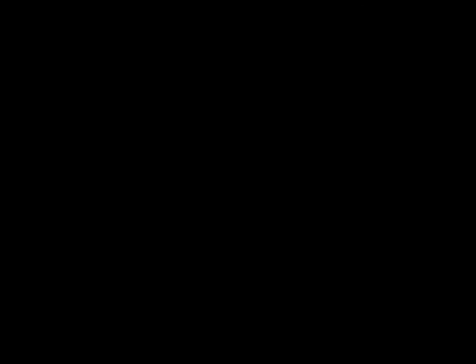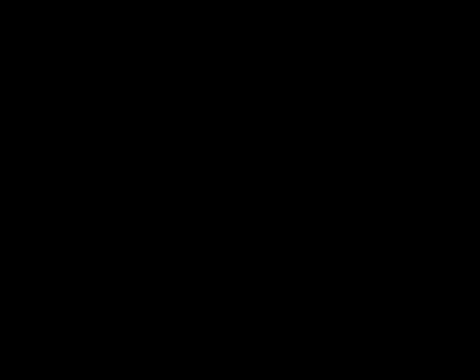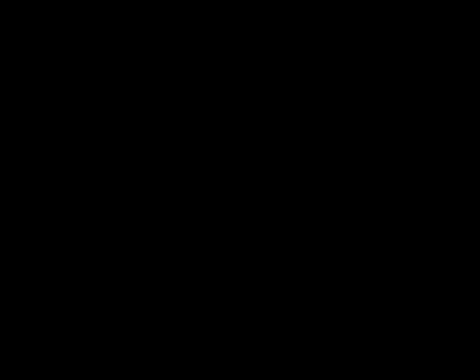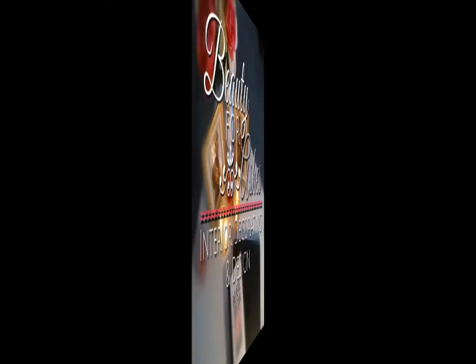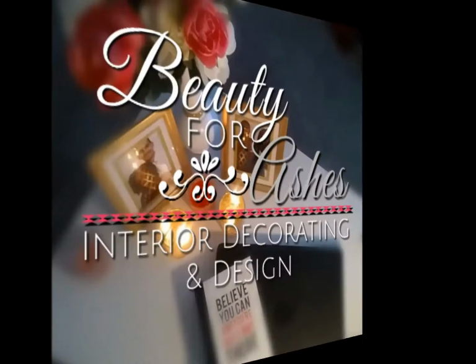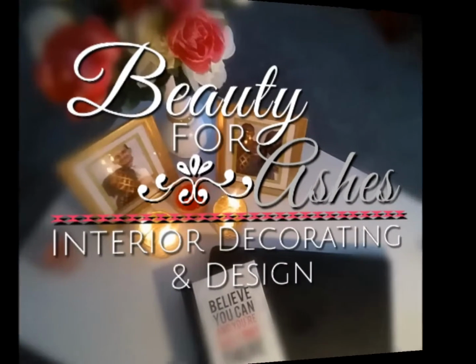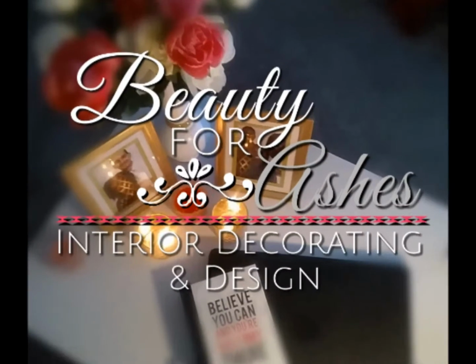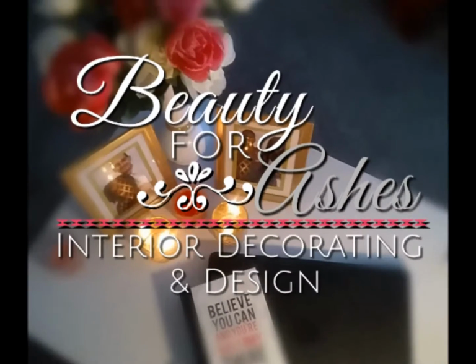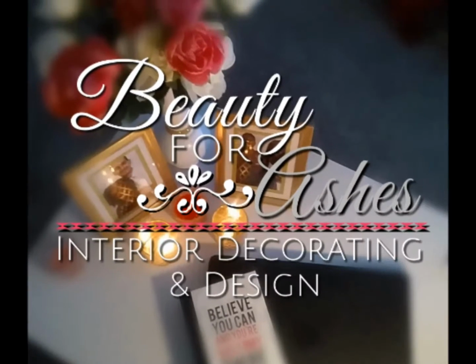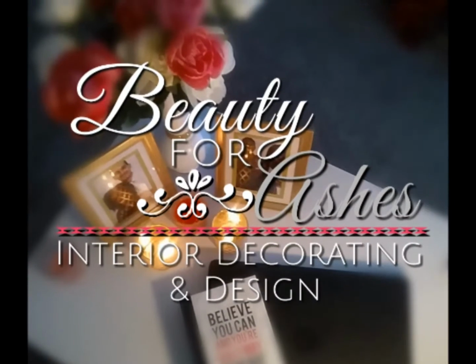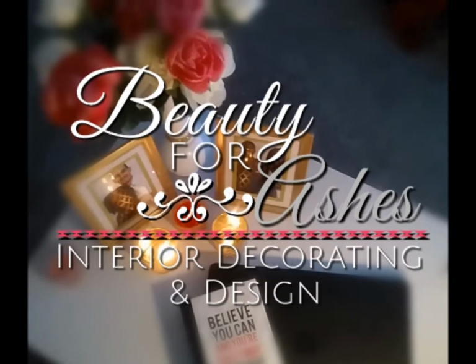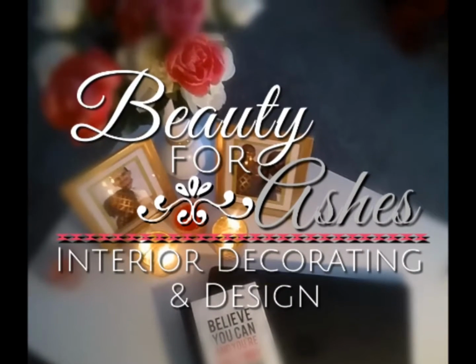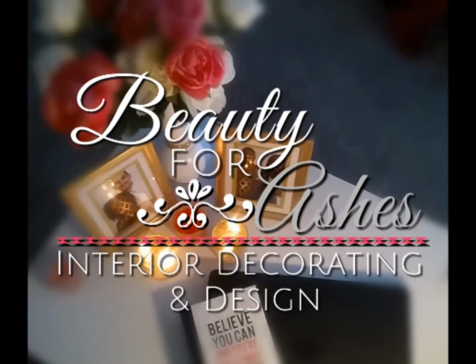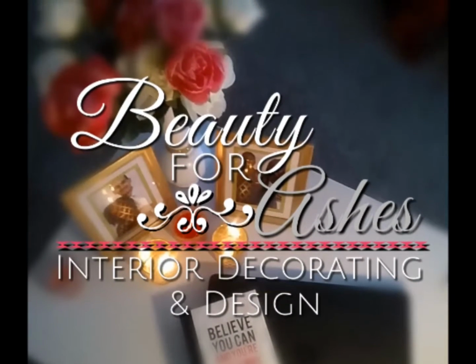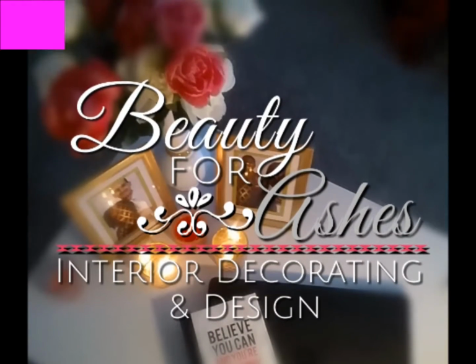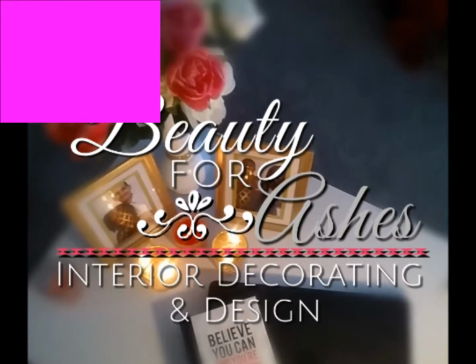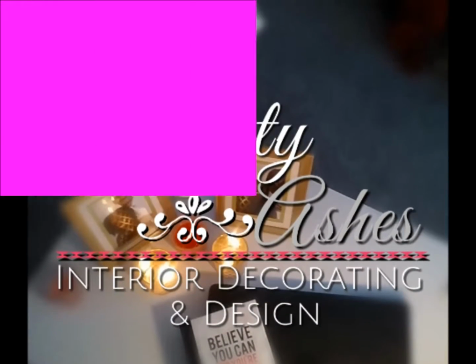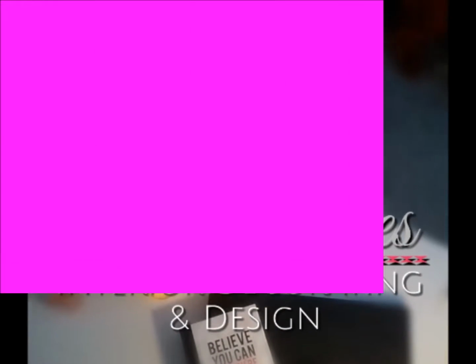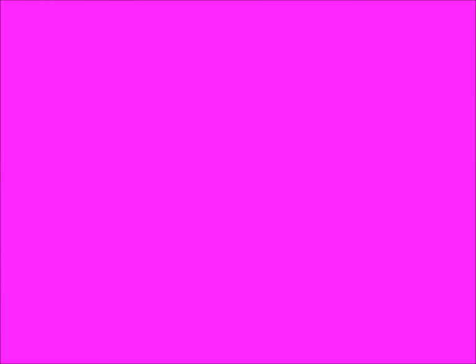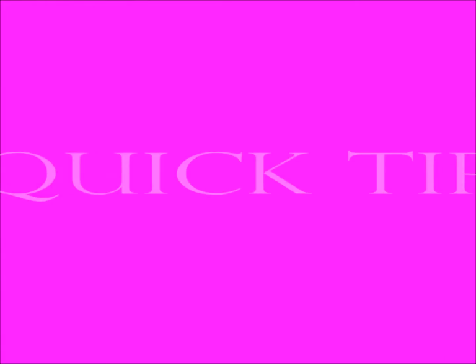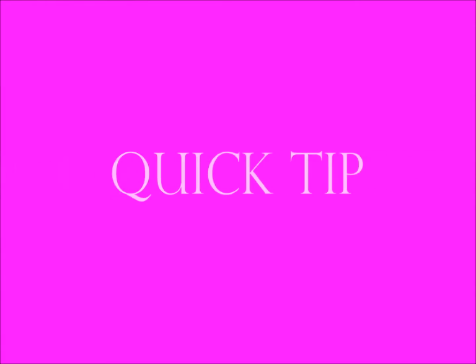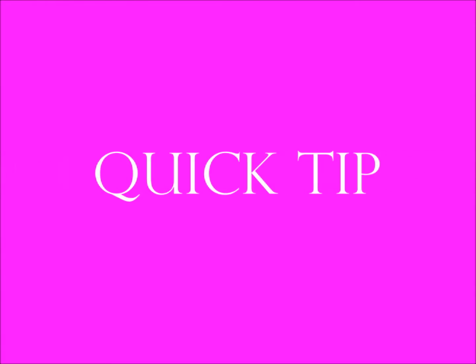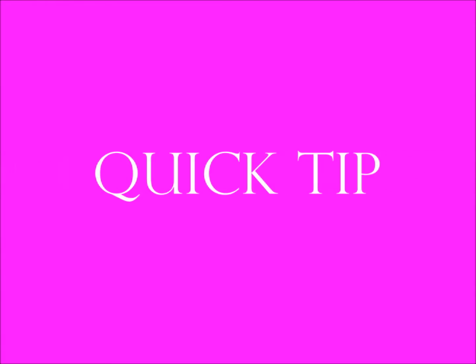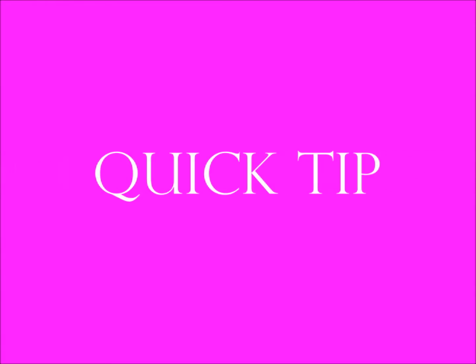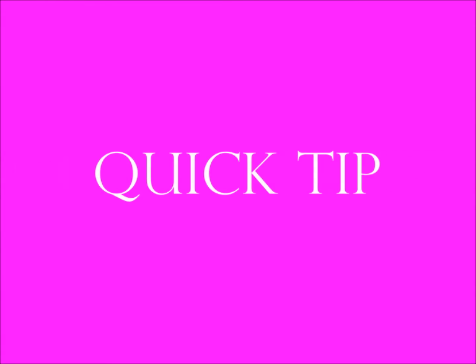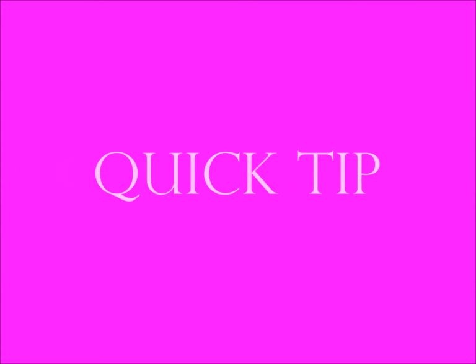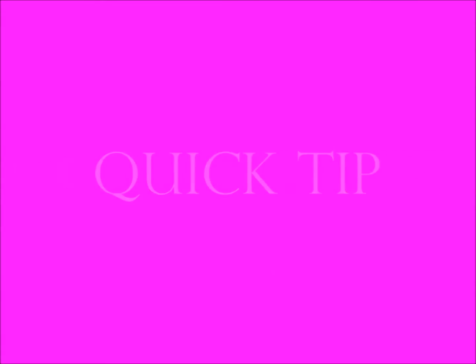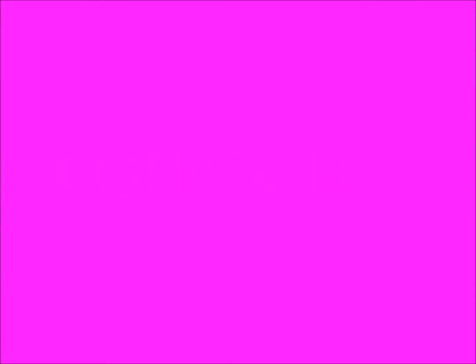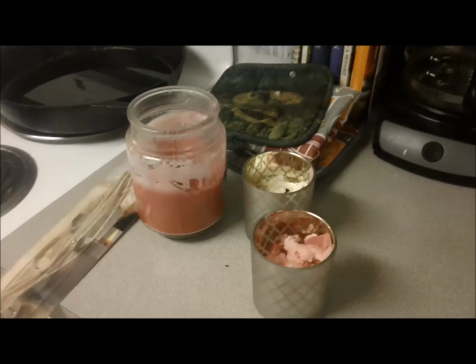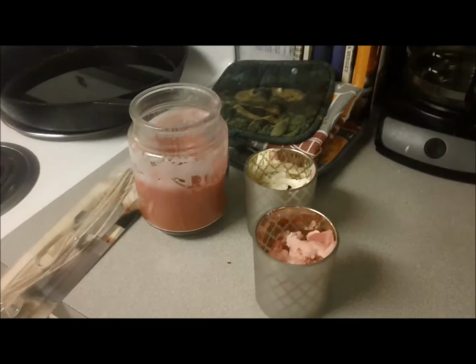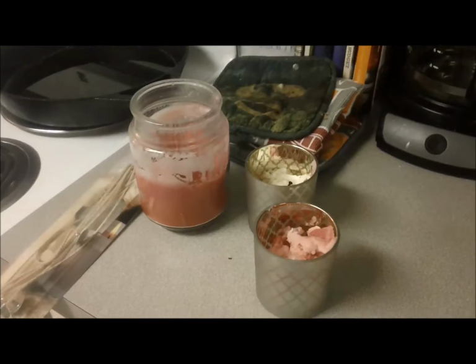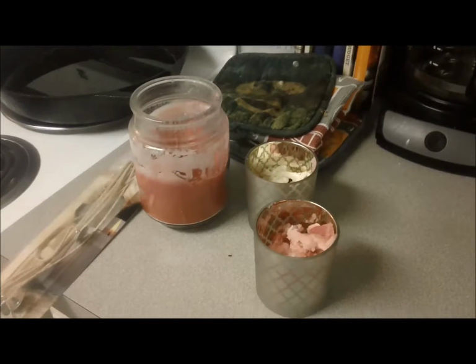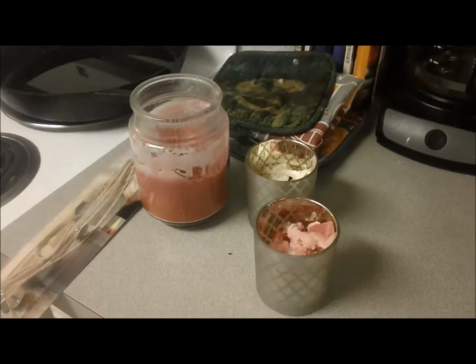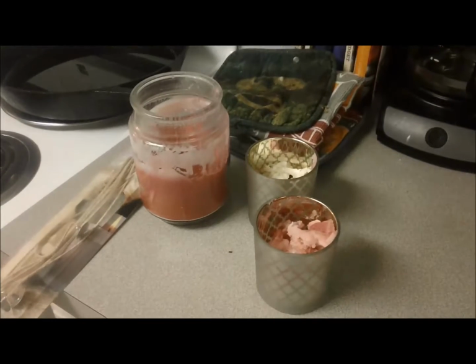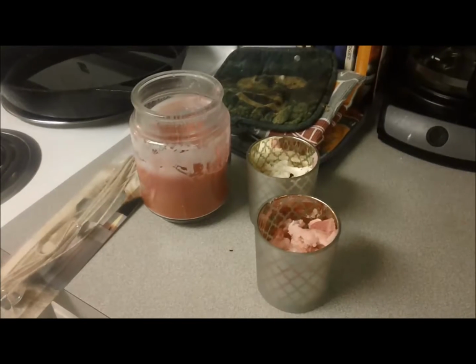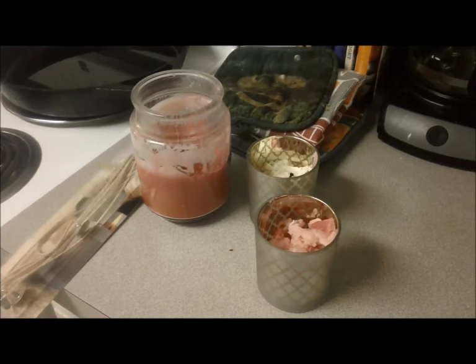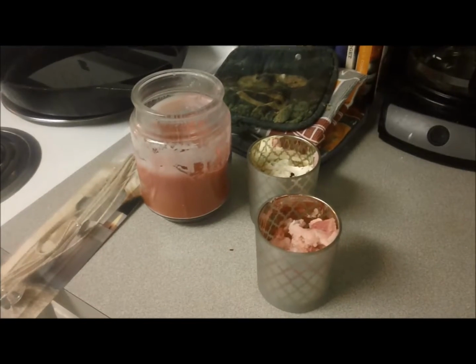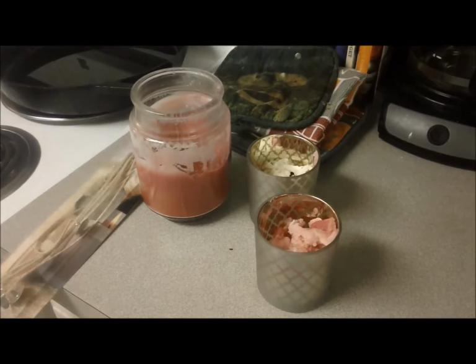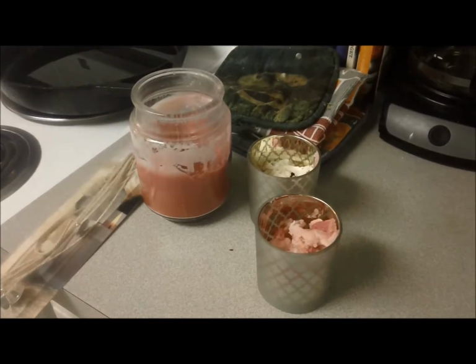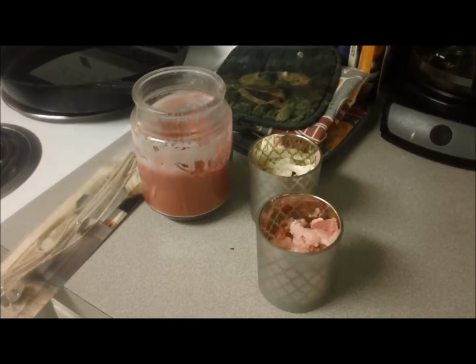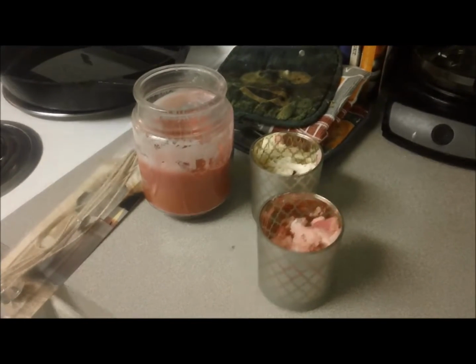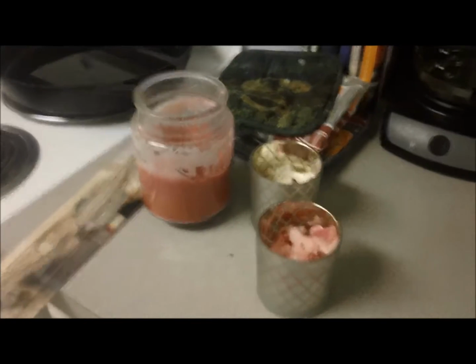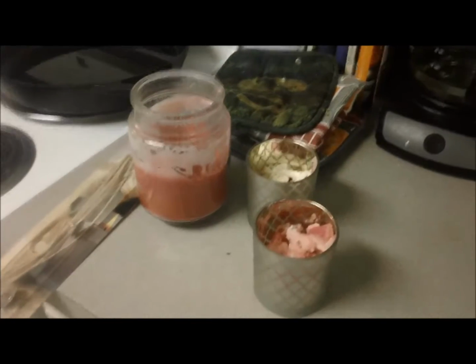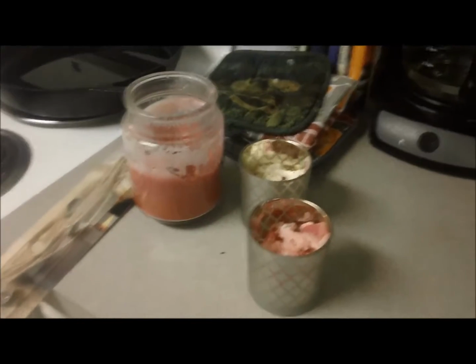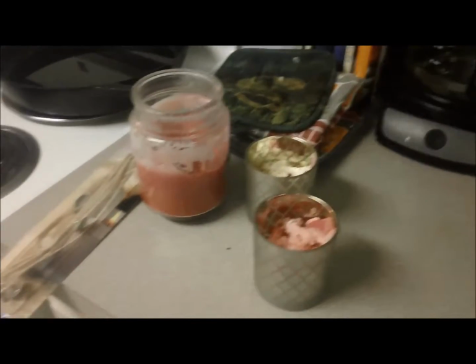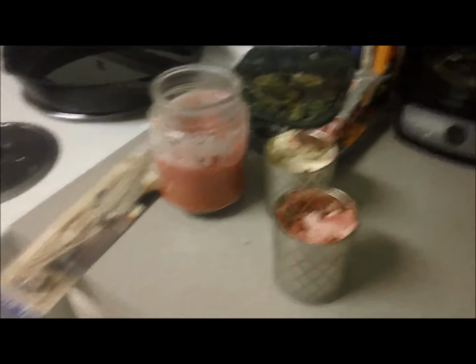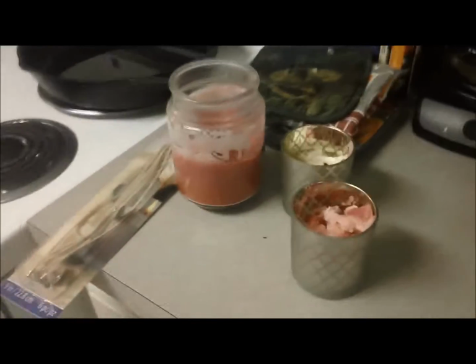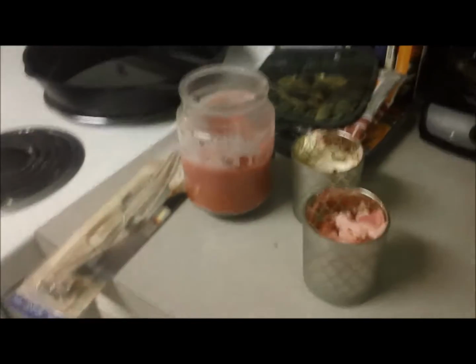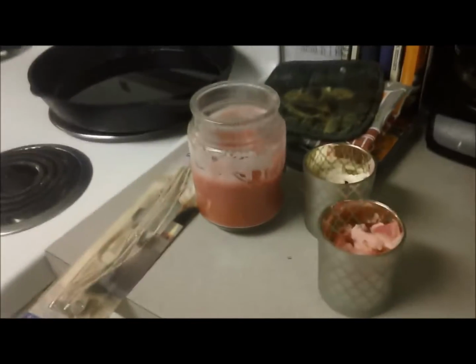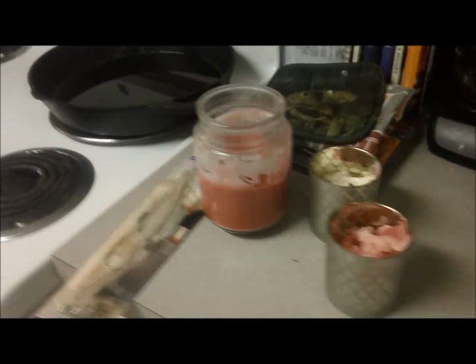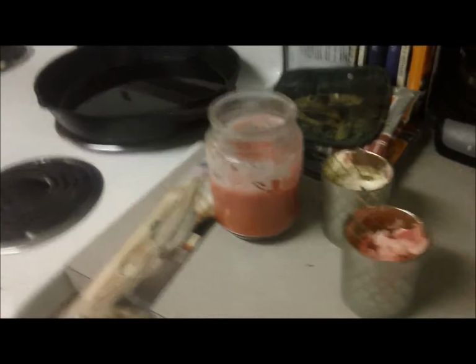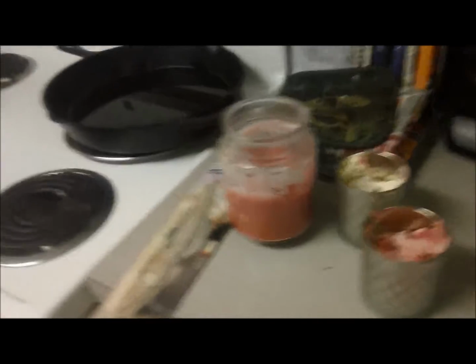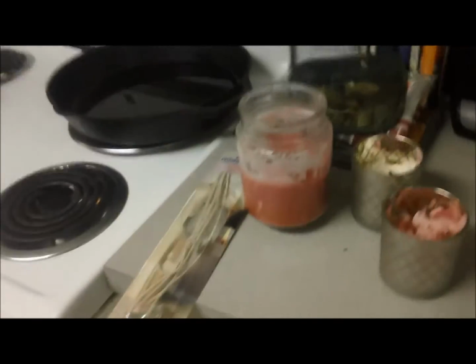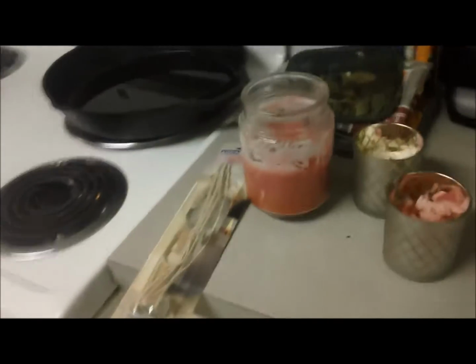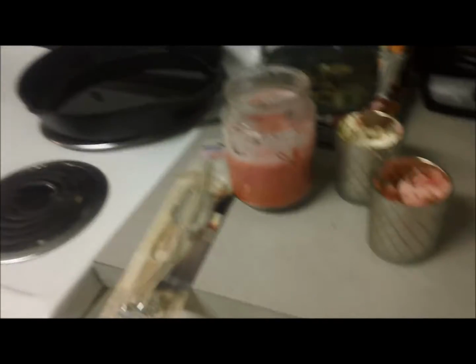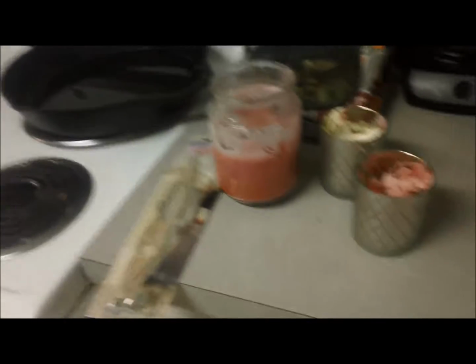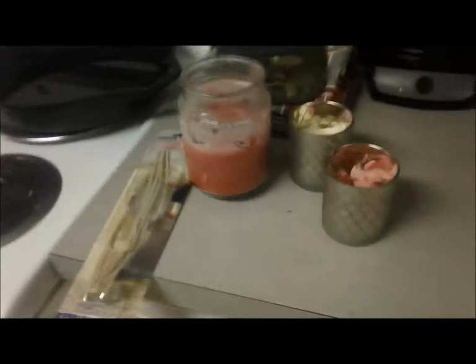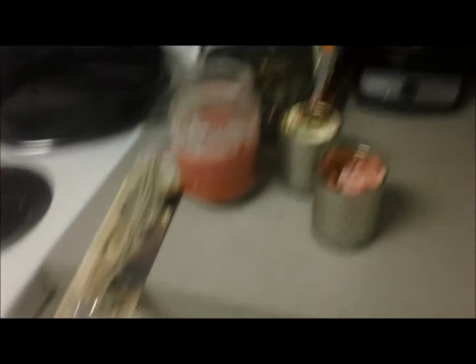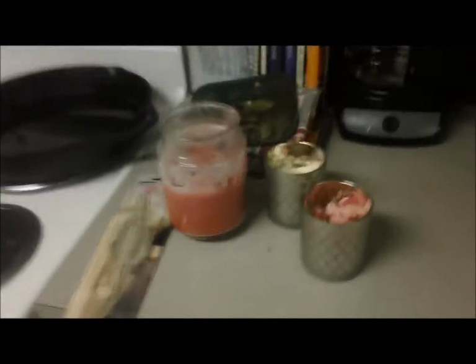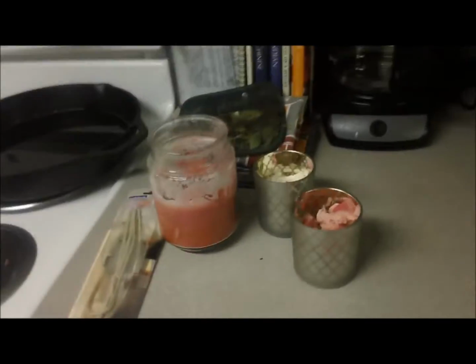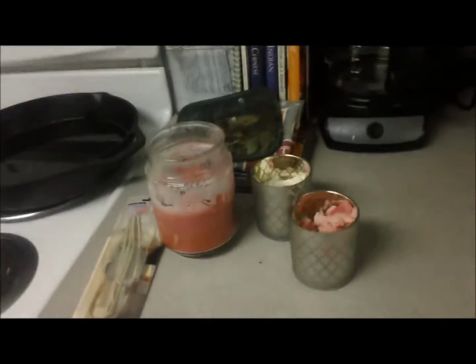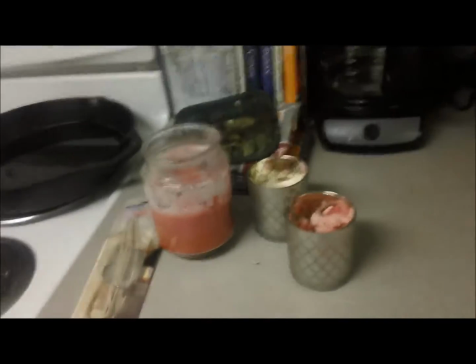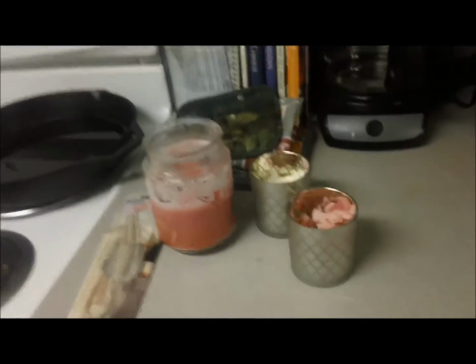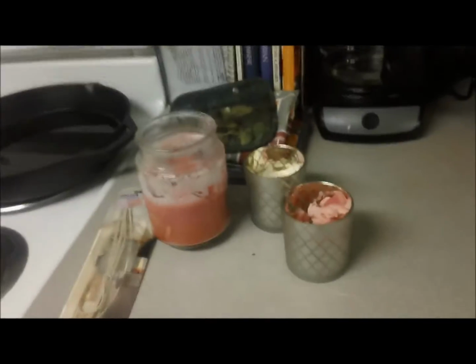Check out today's Beauty for Ashes quick tip. Today's quick tip: how to reuse your favorite candle wax.